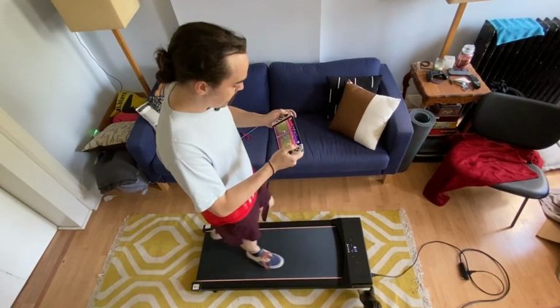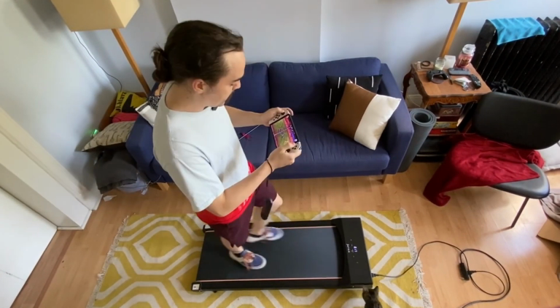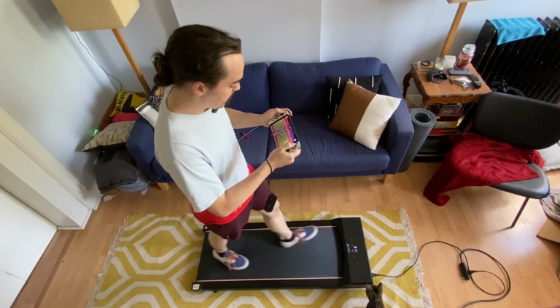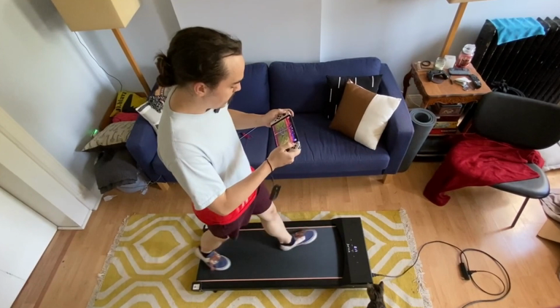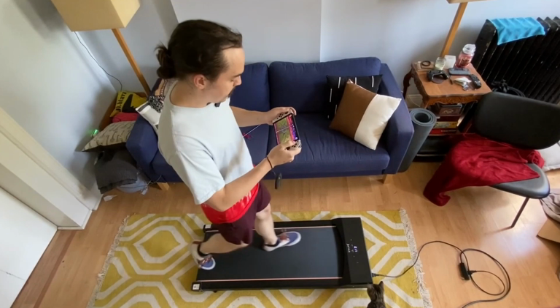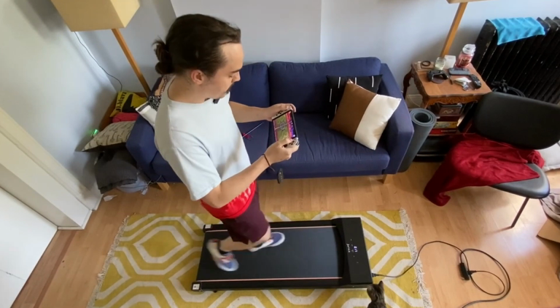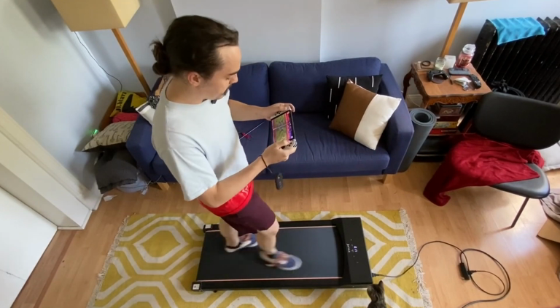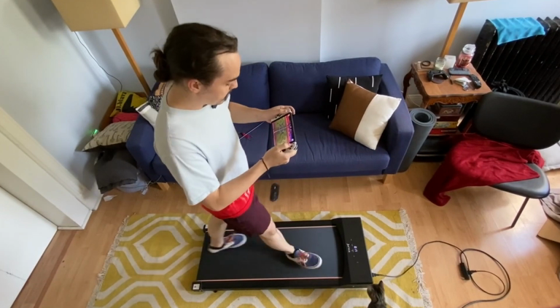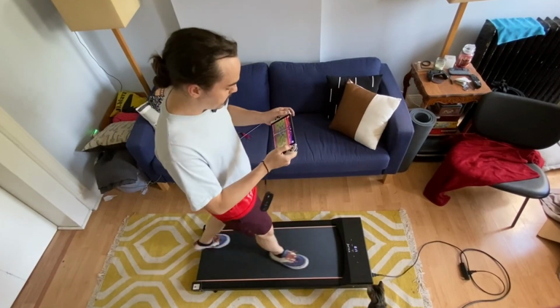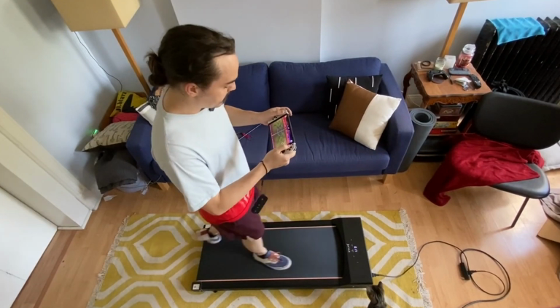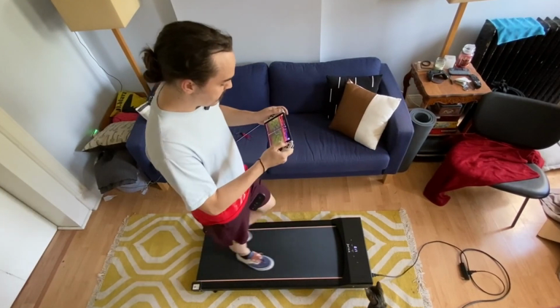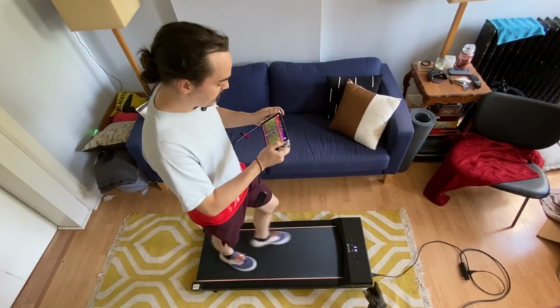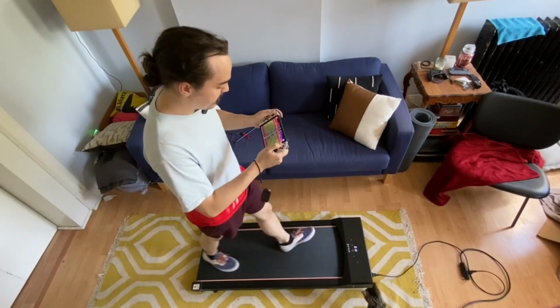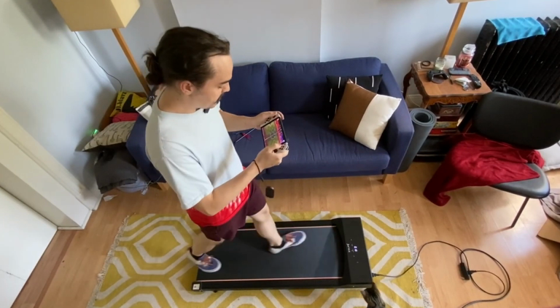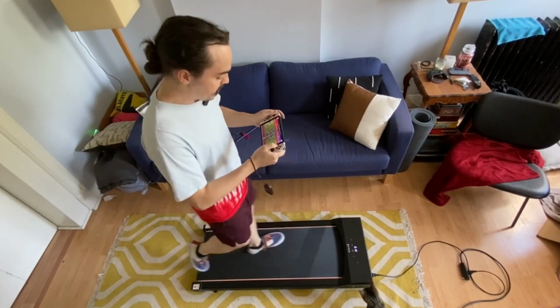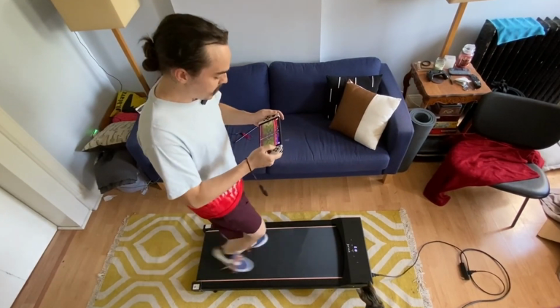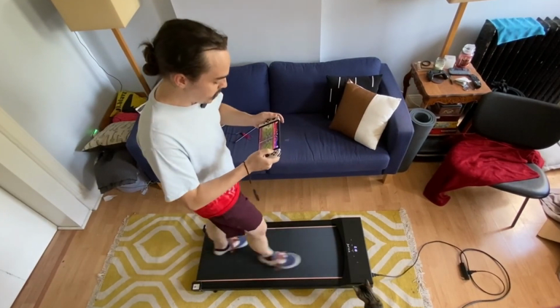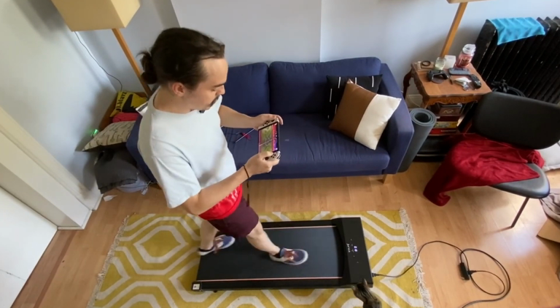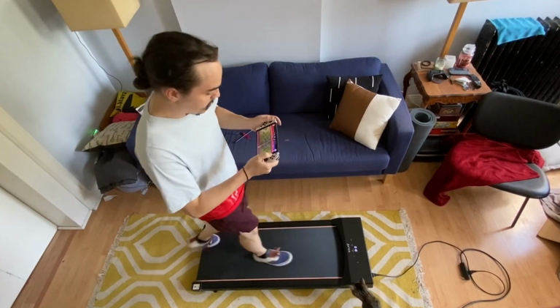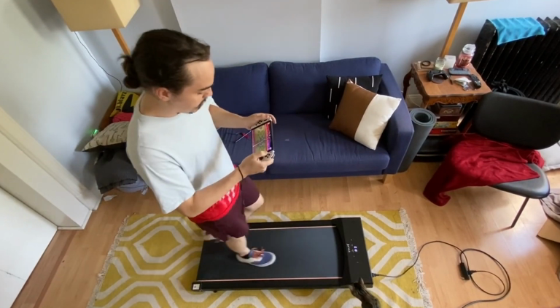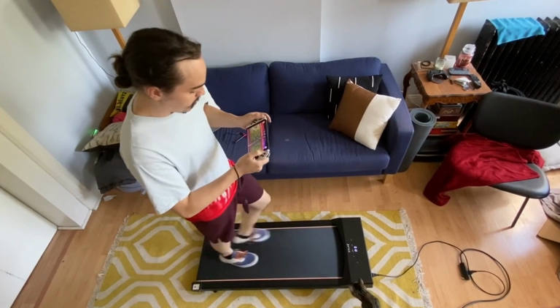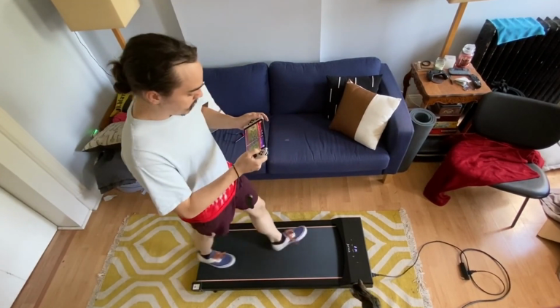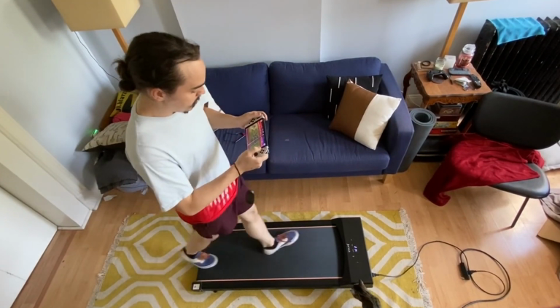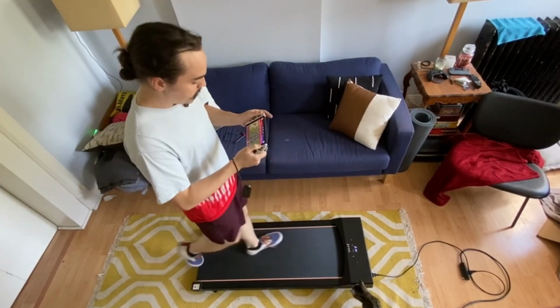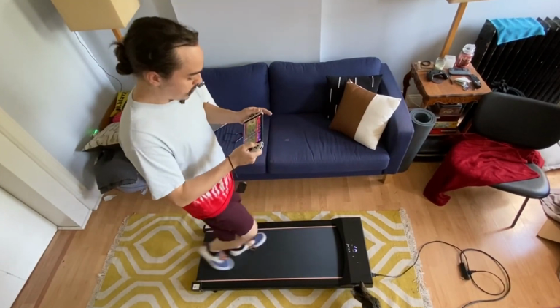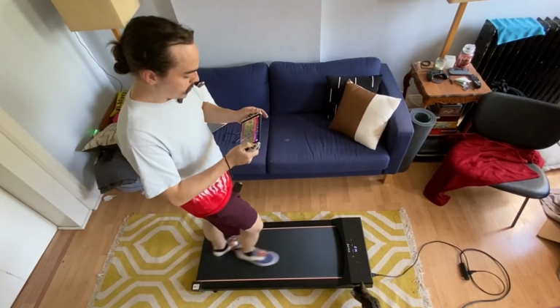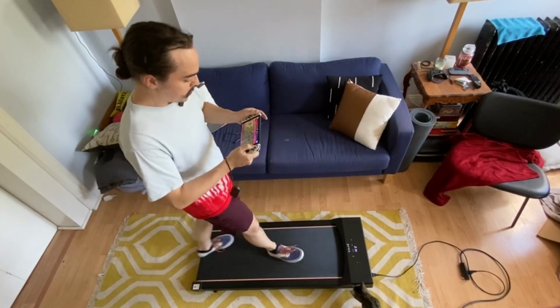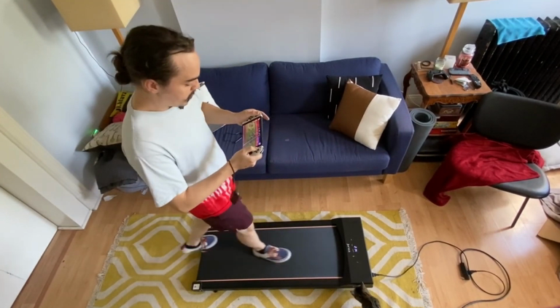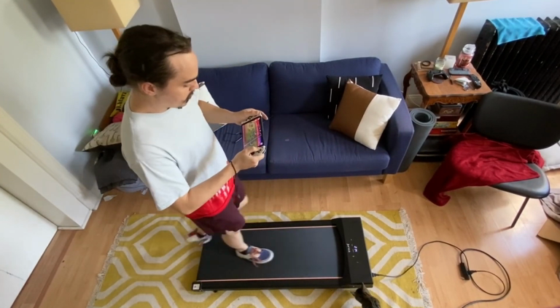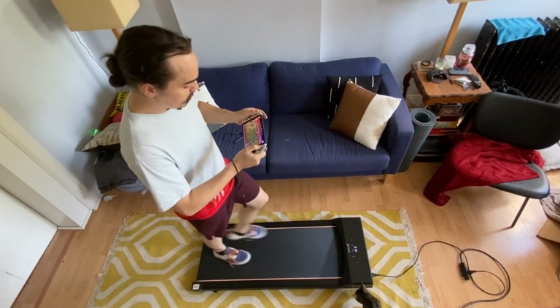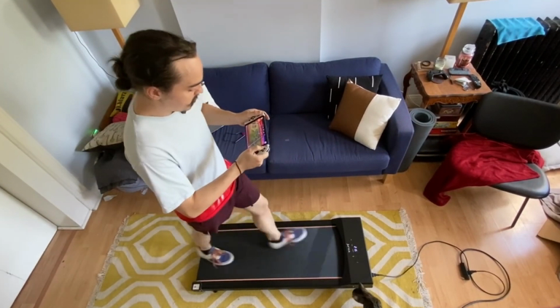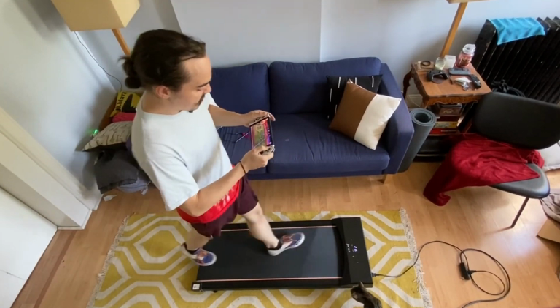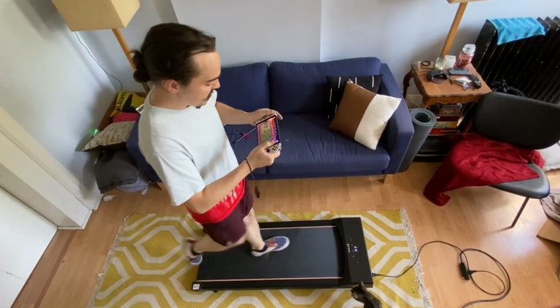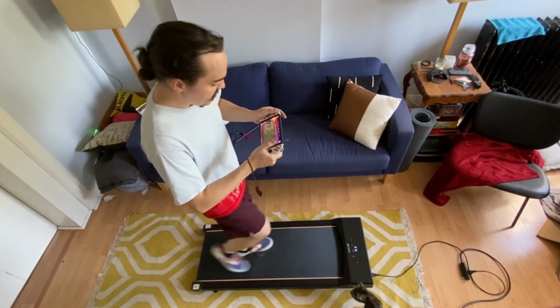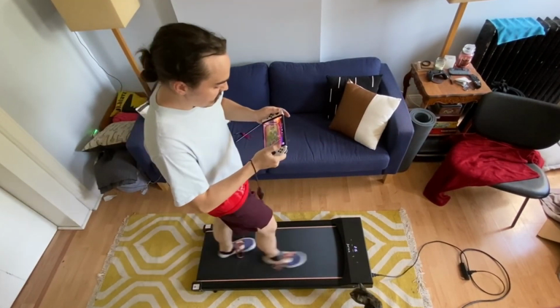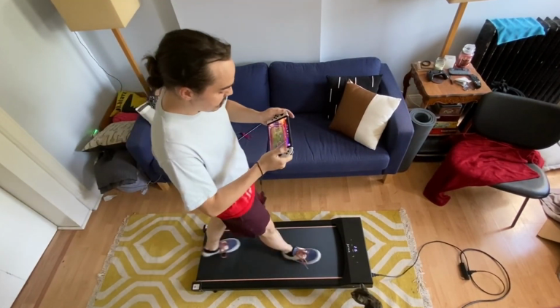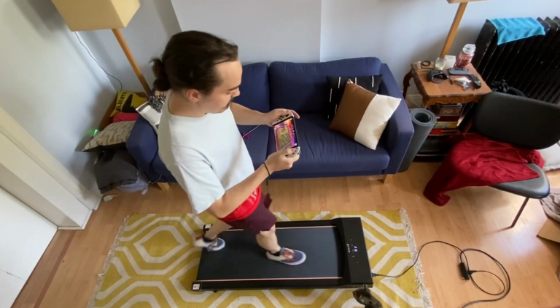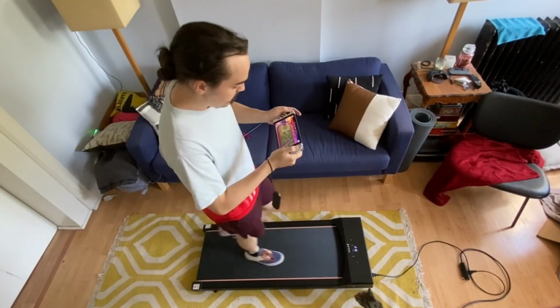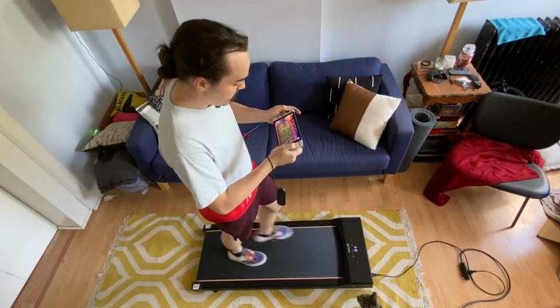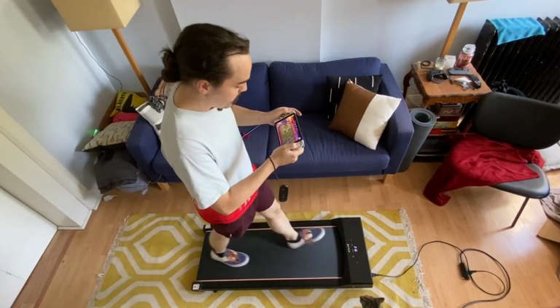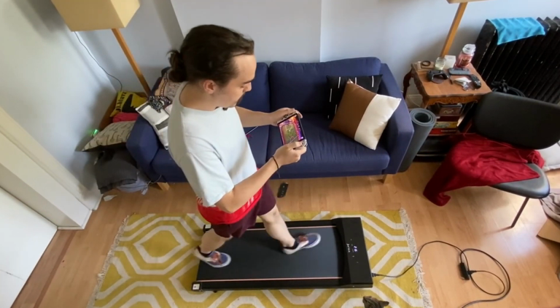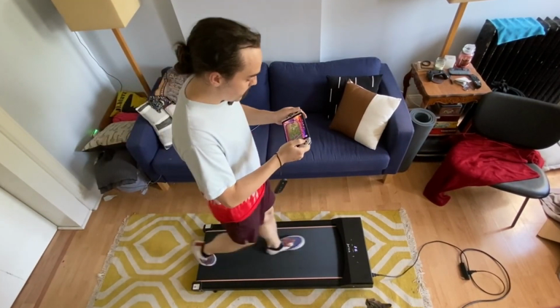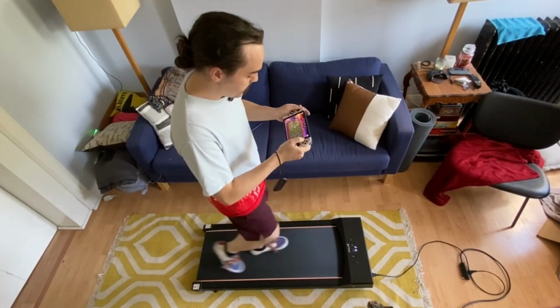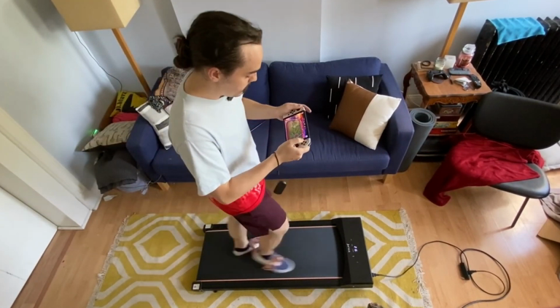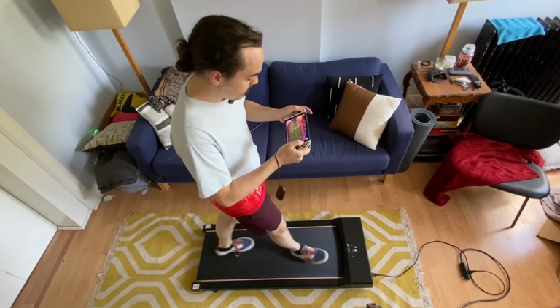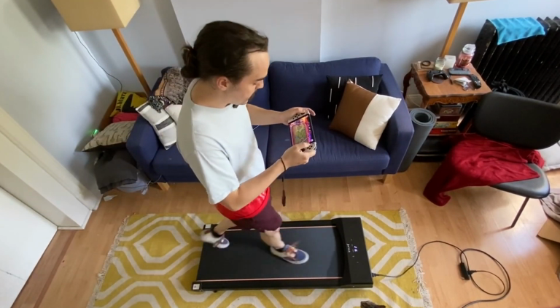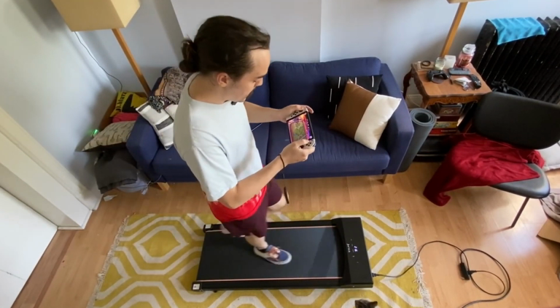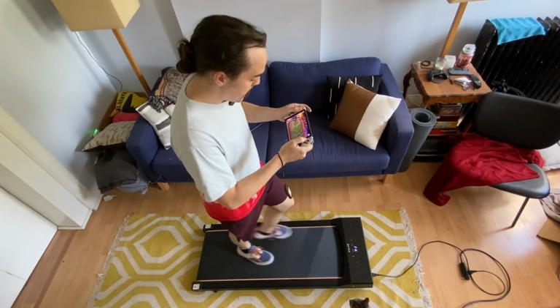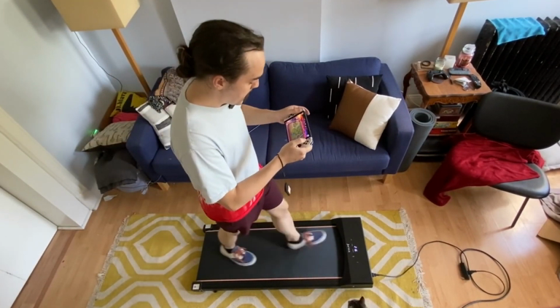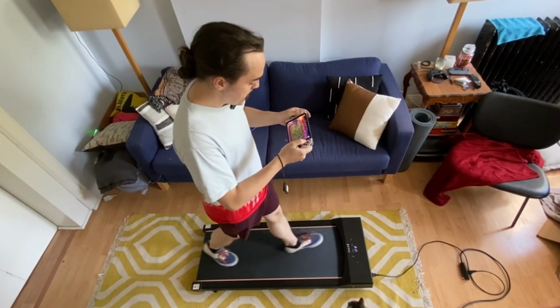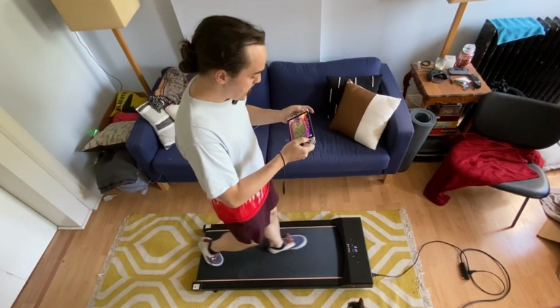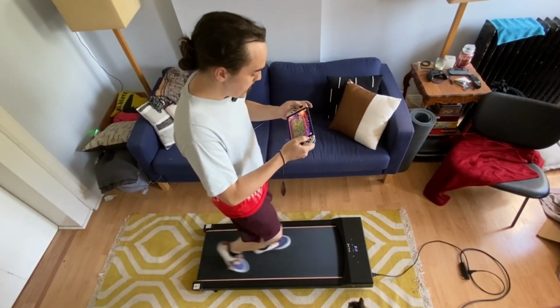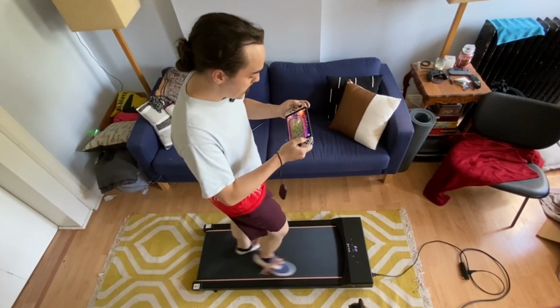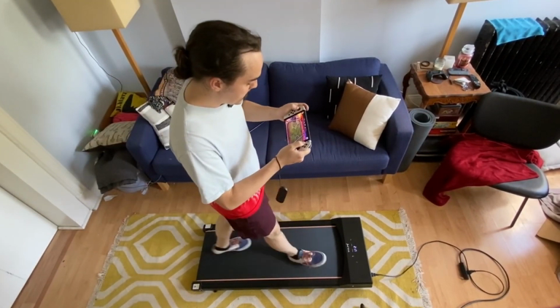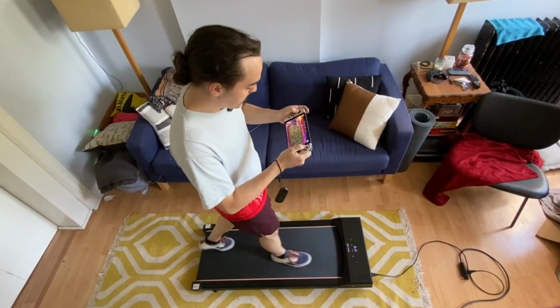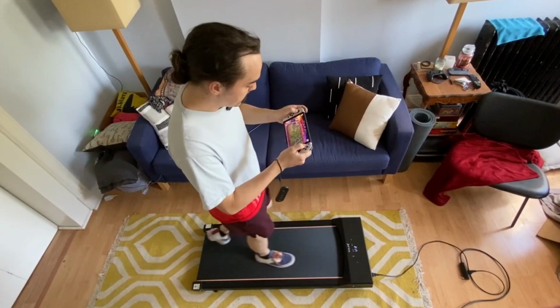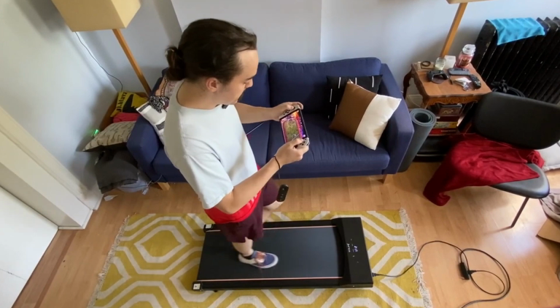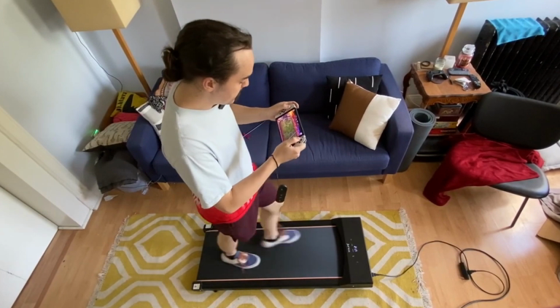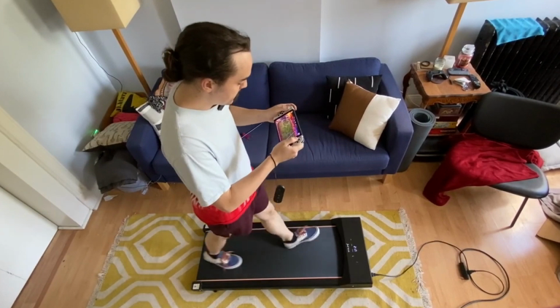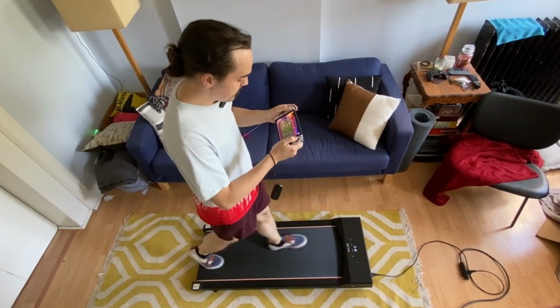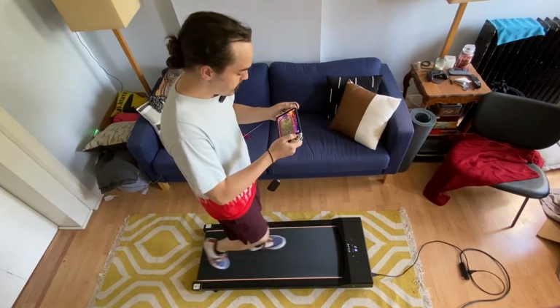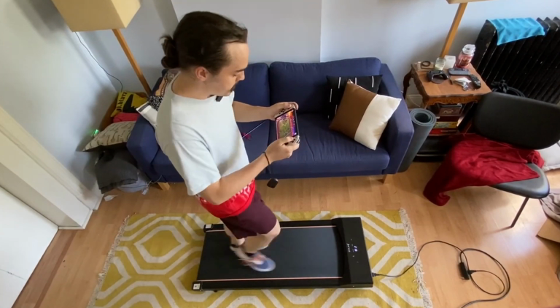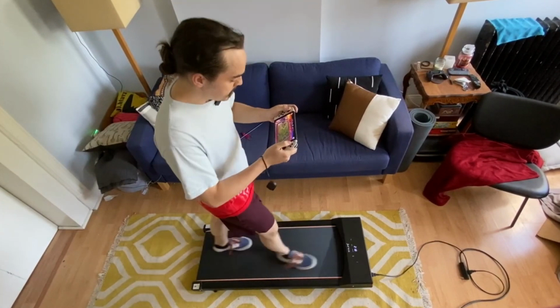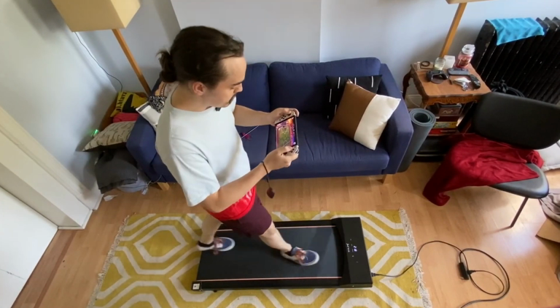I also wanted to see if it was possible to play video games — stay in shape while using this as well. And I've got to say, thumbs up there.